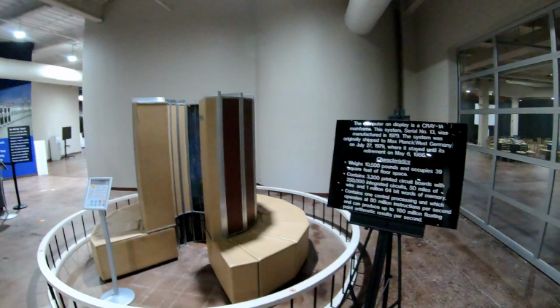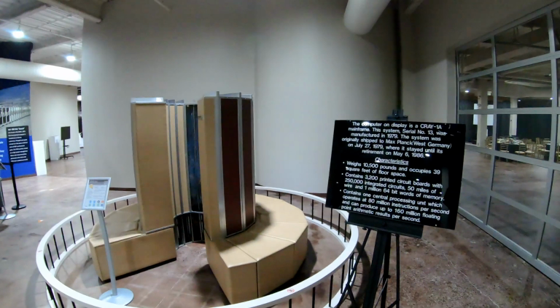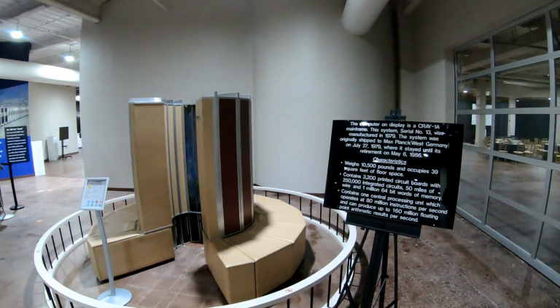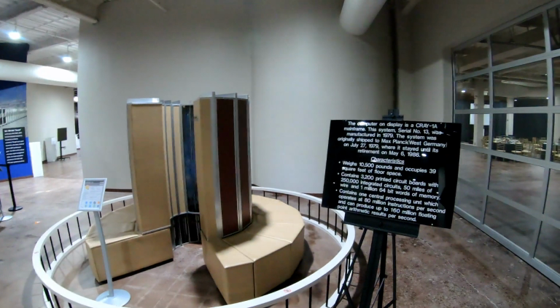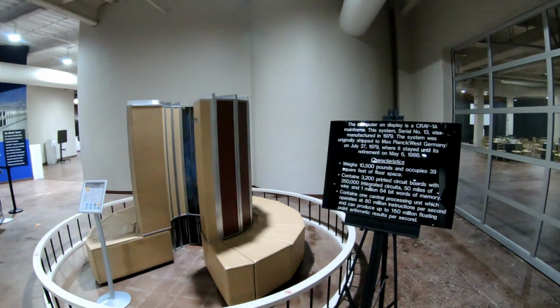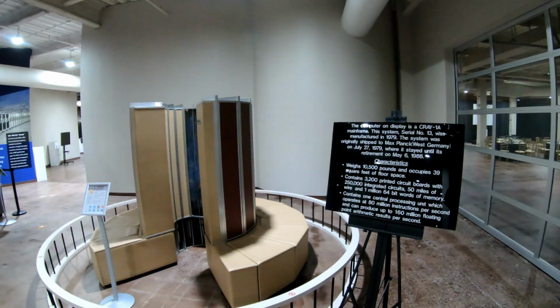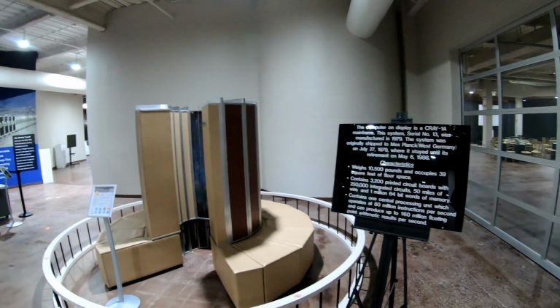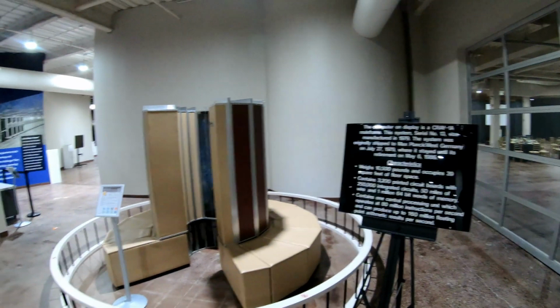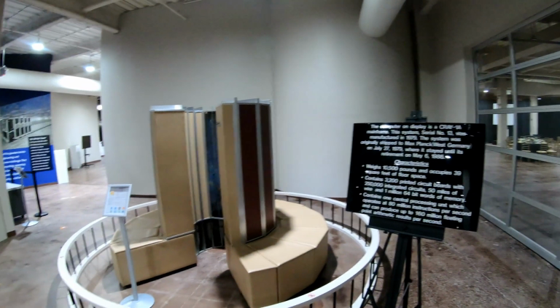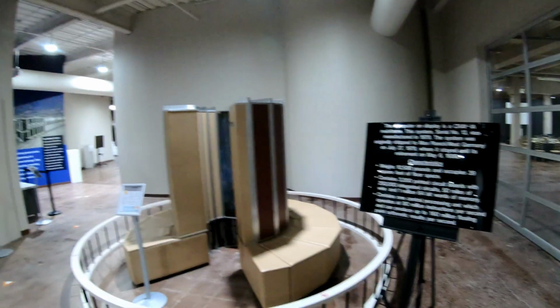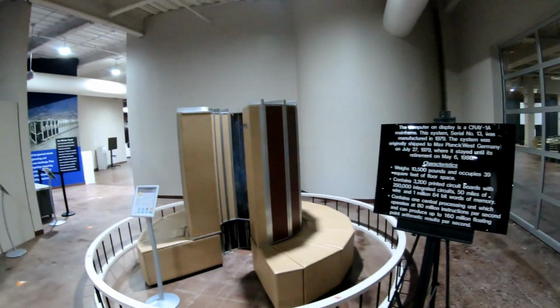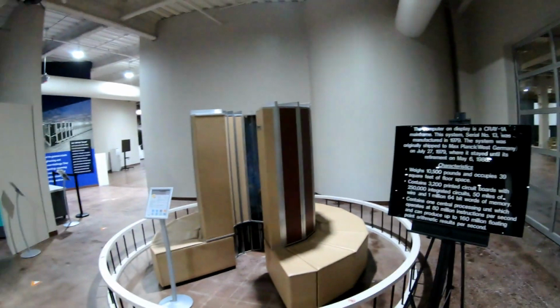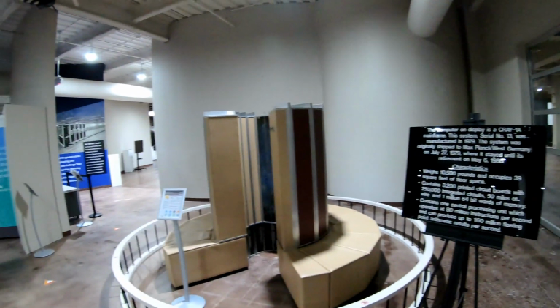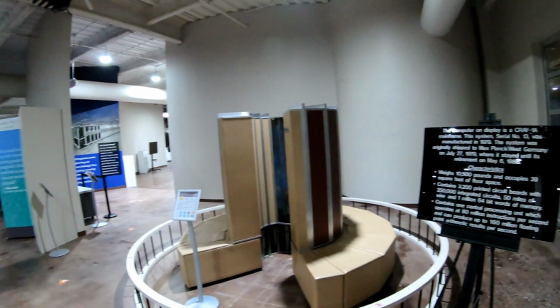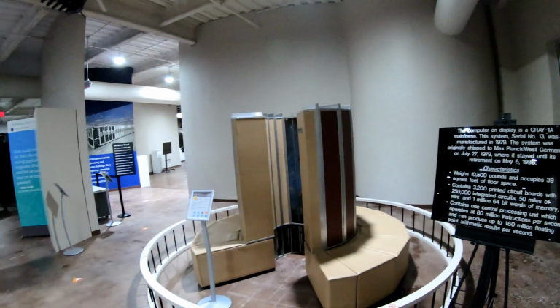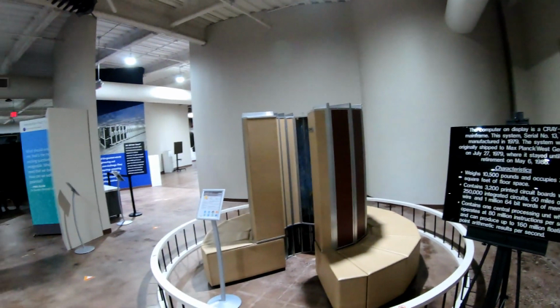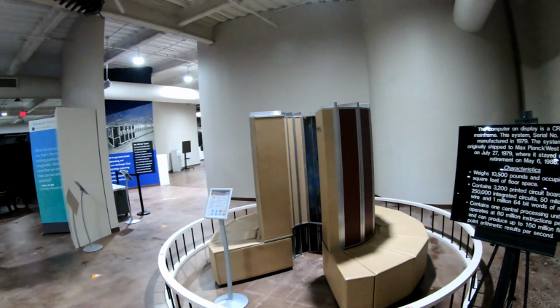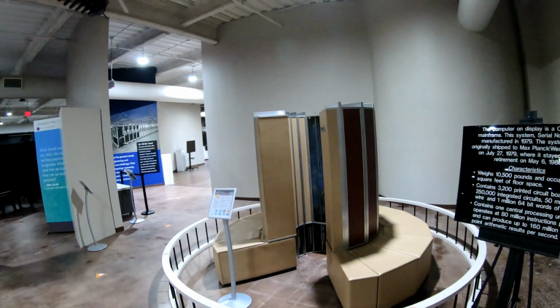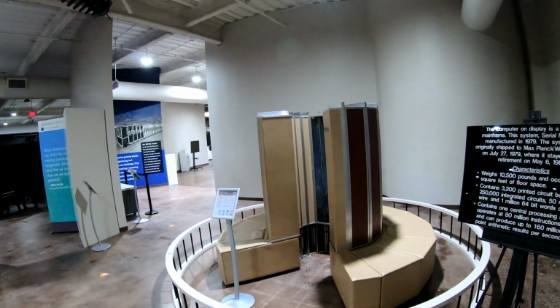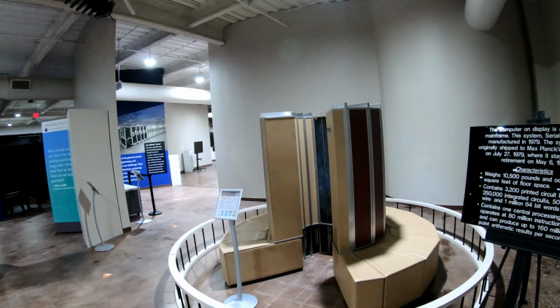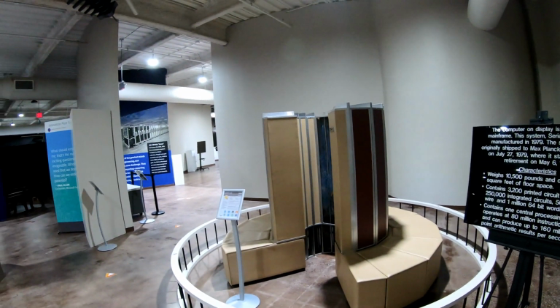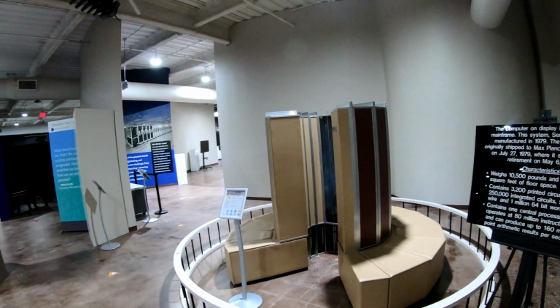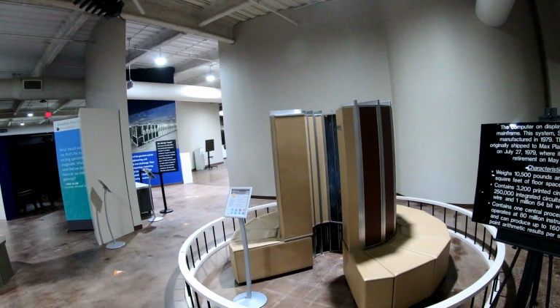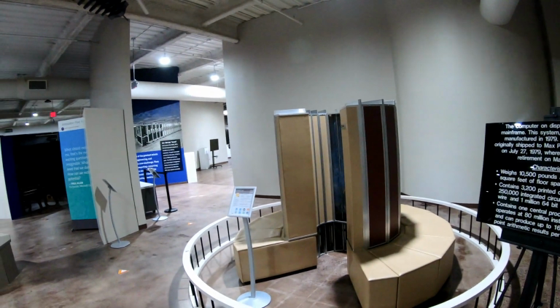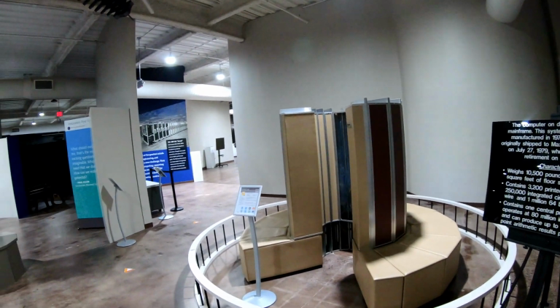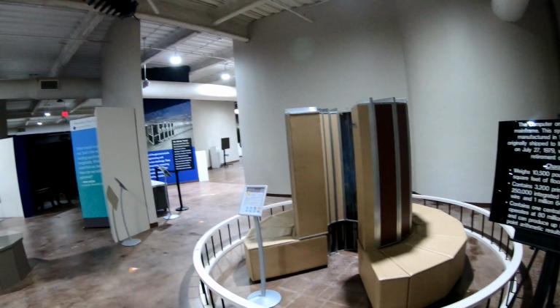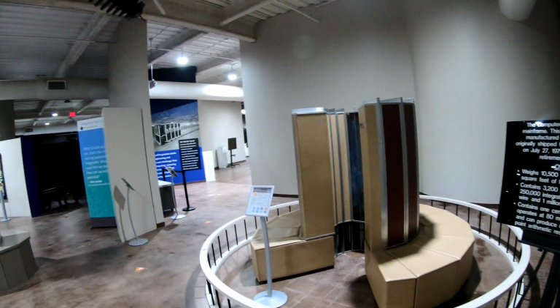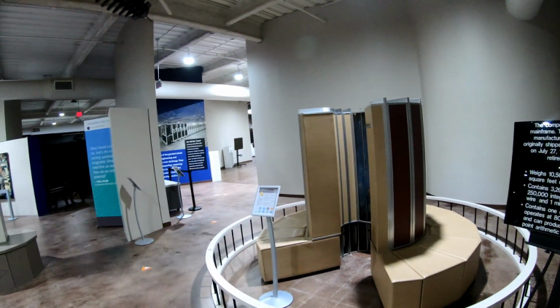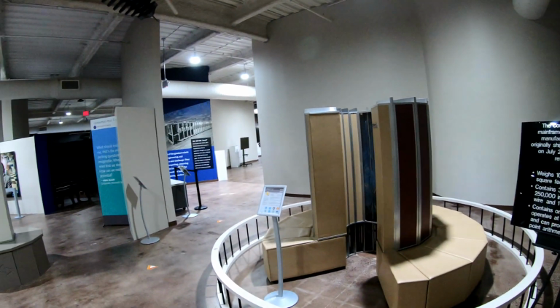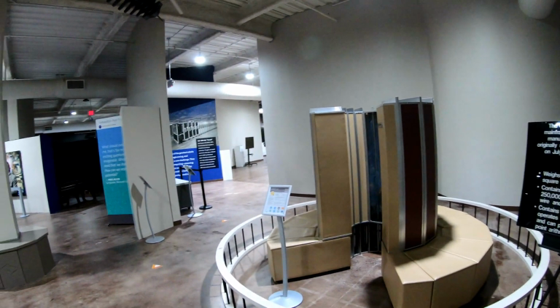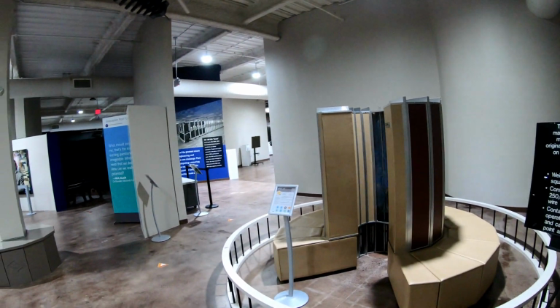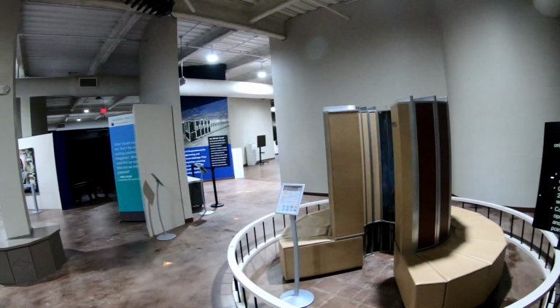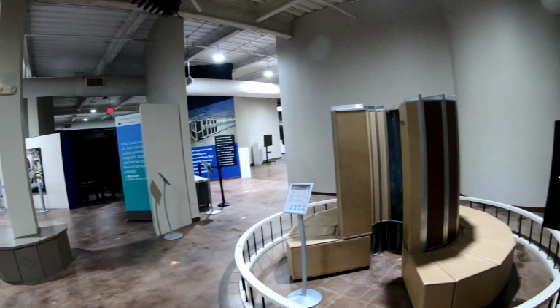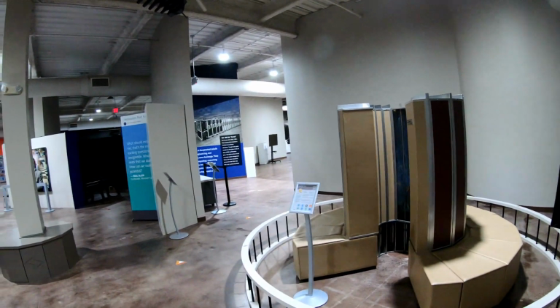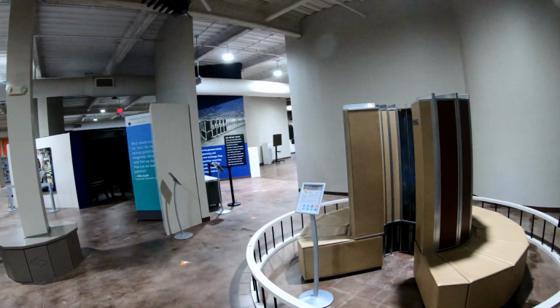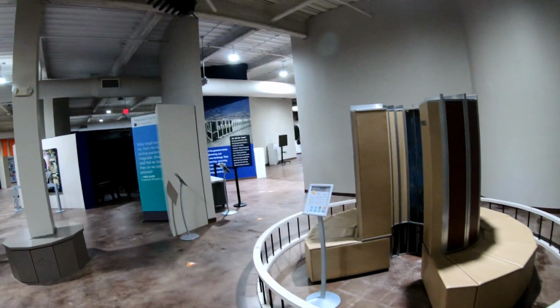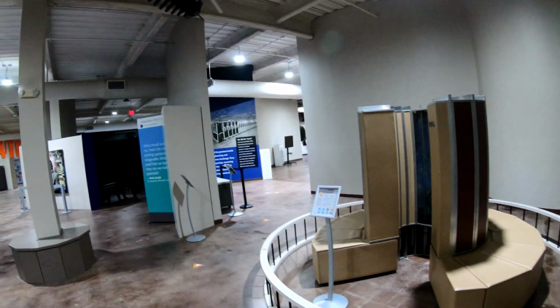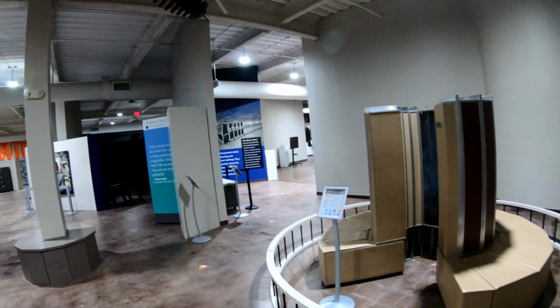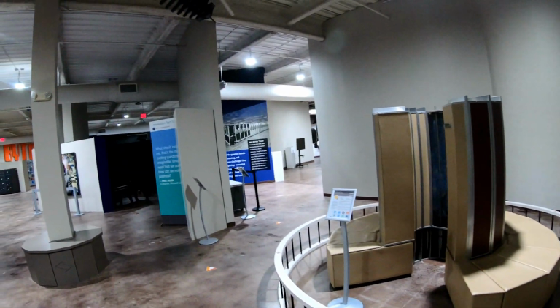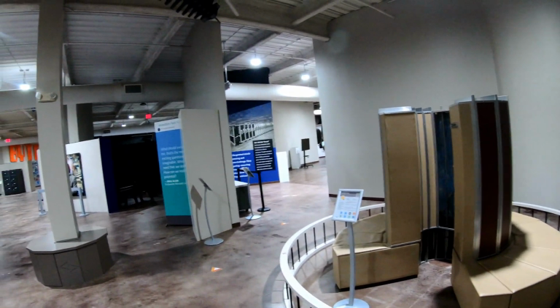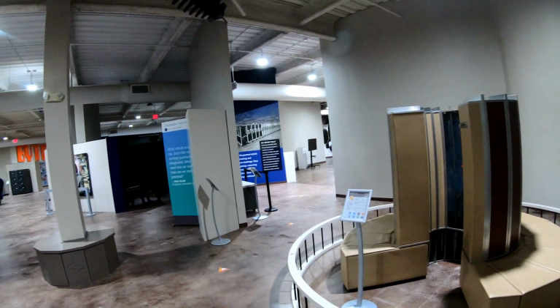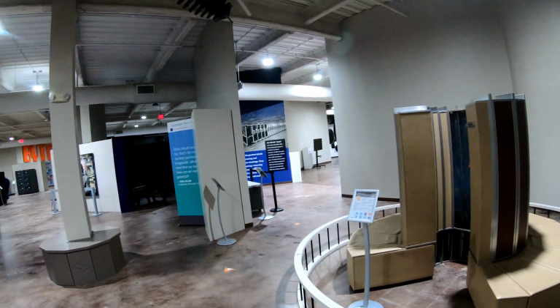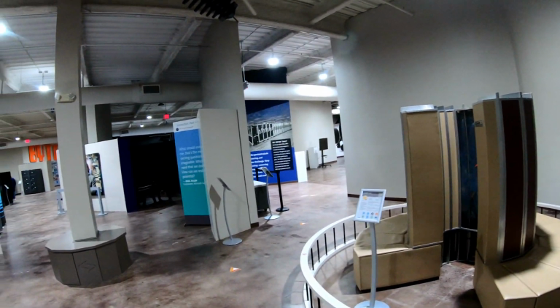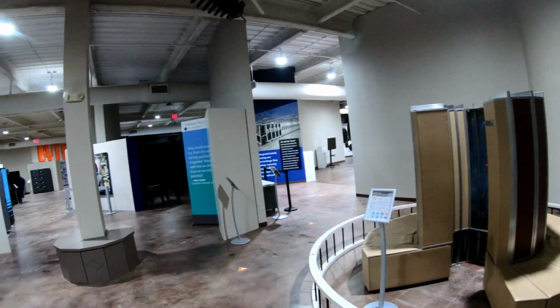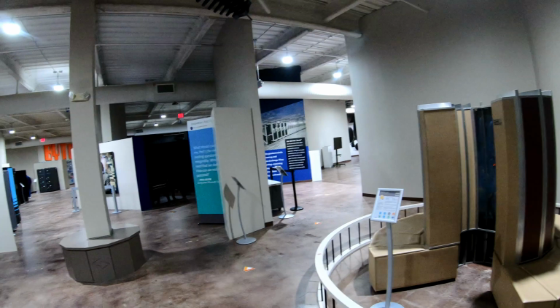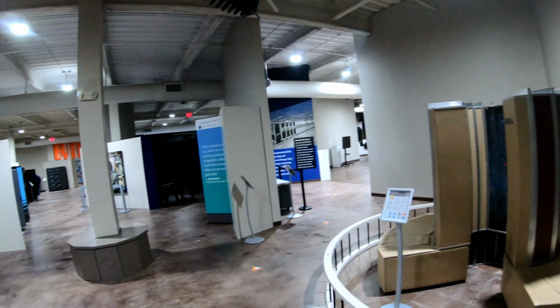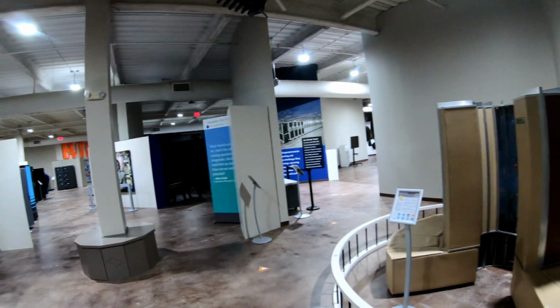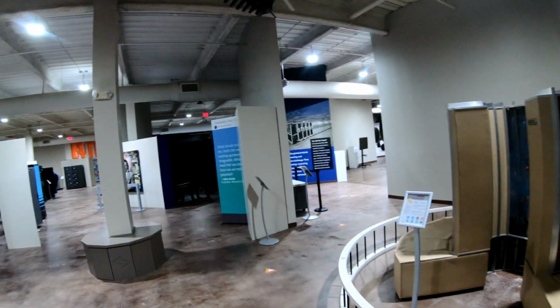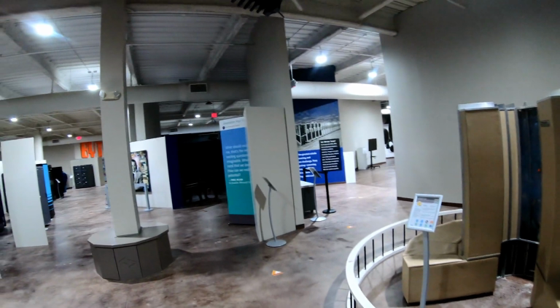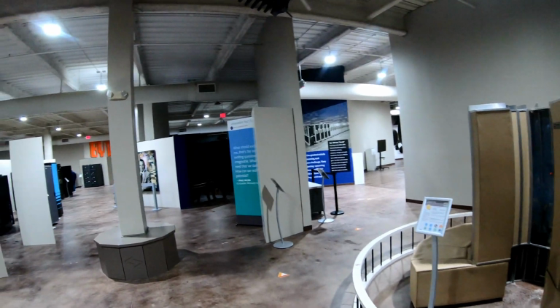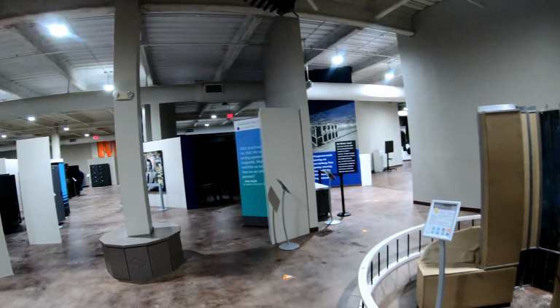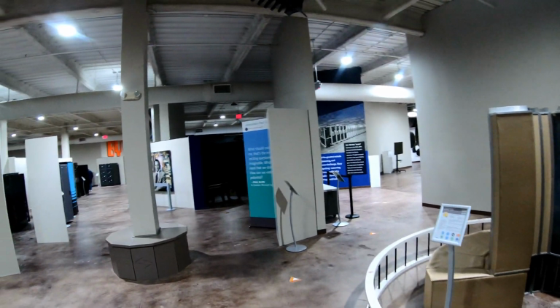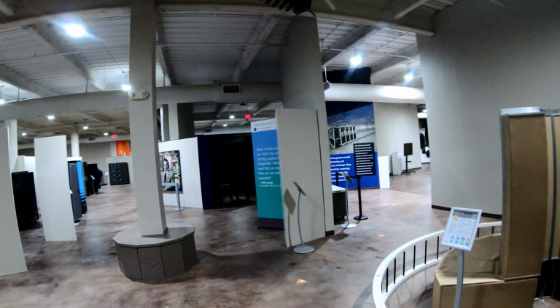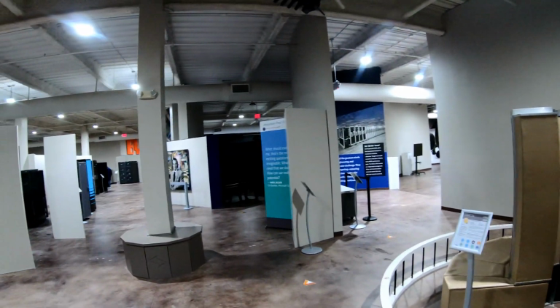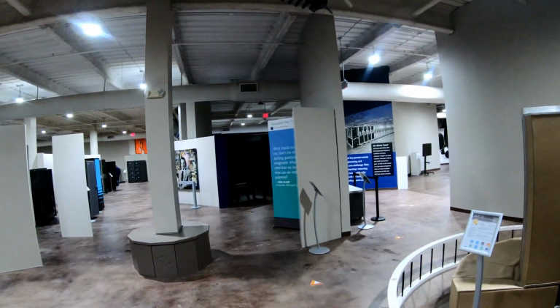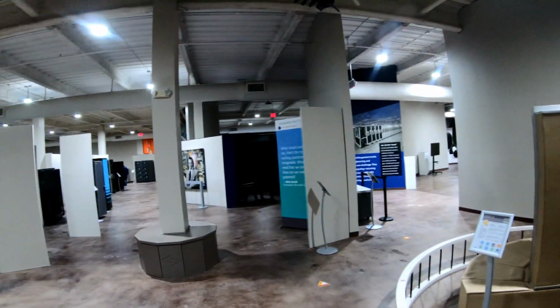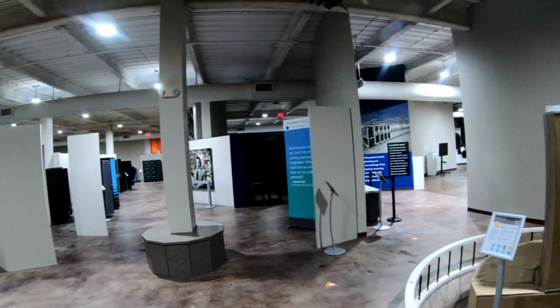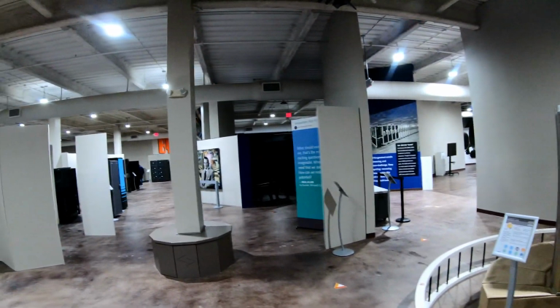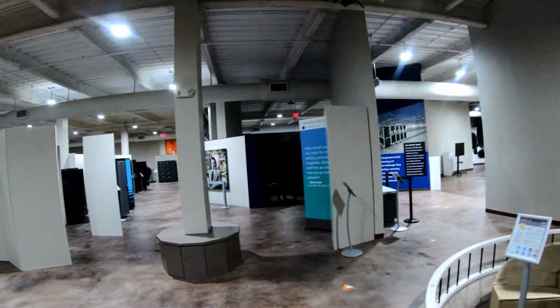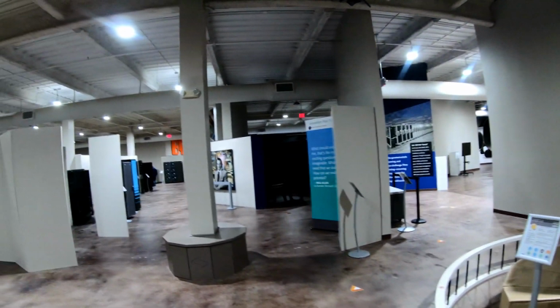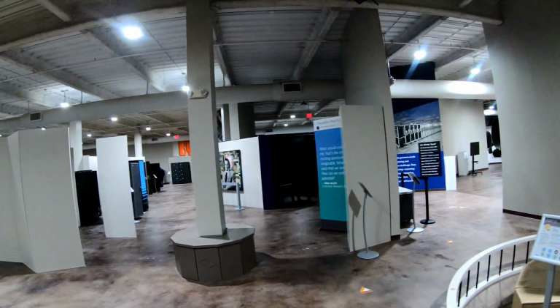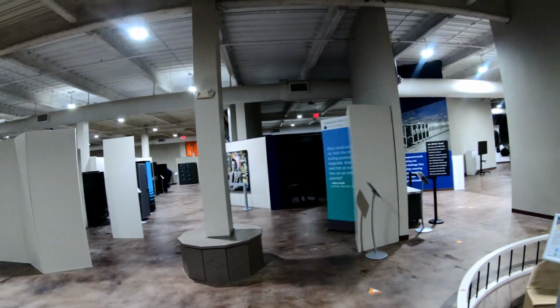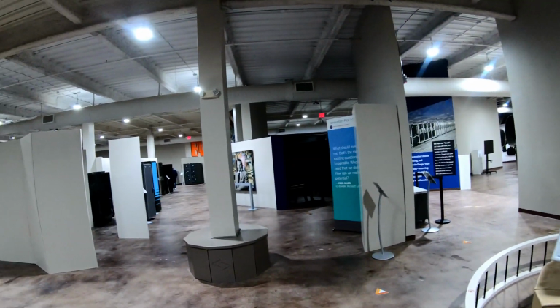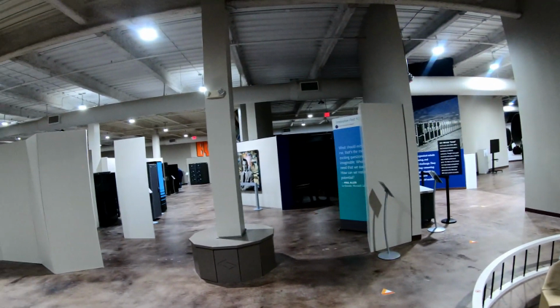Hello everyone. Here we are at the Computer Museum of America in Roswell, Georgia.